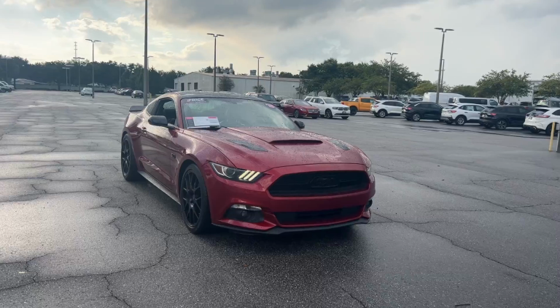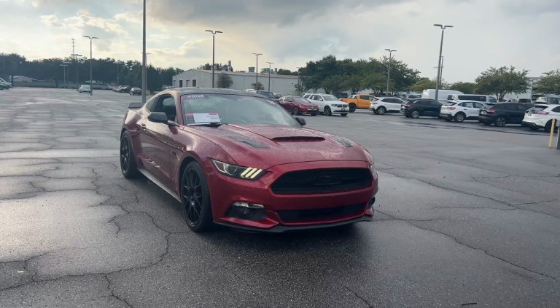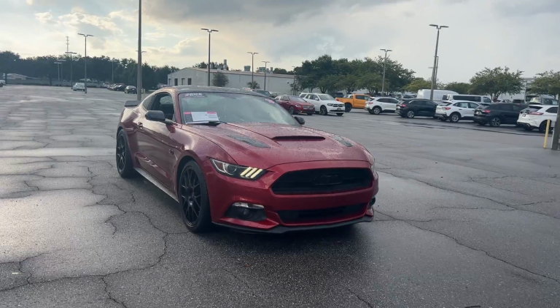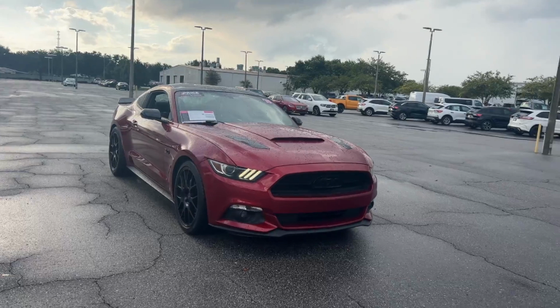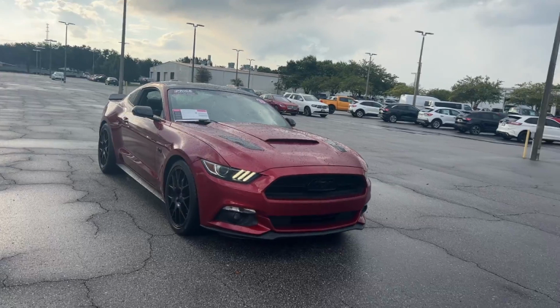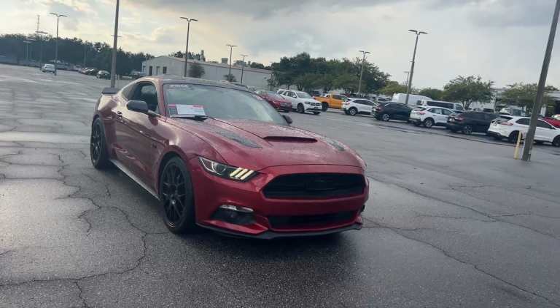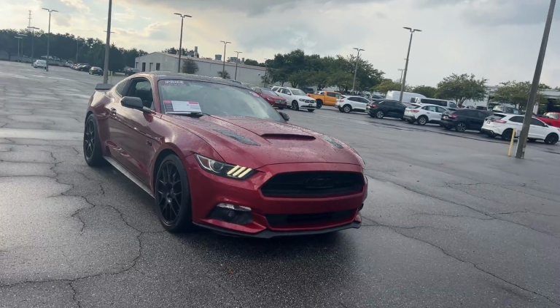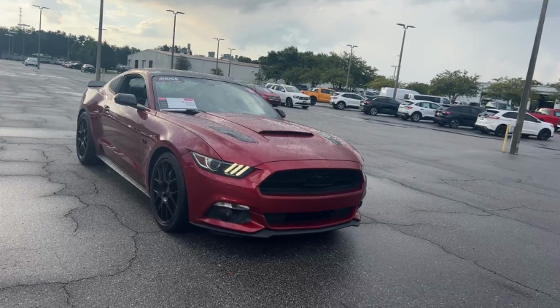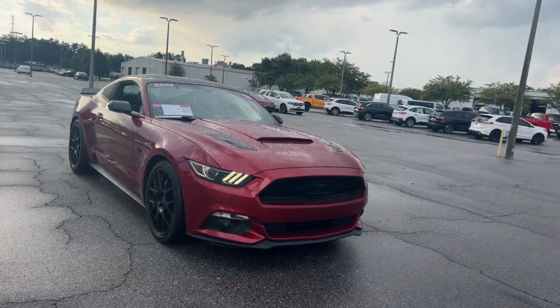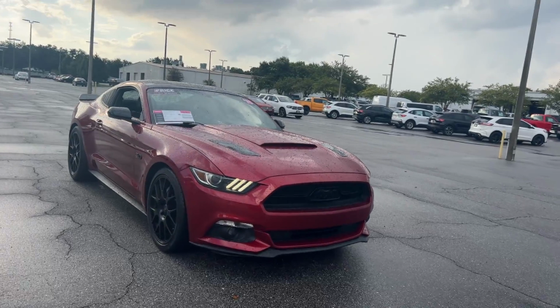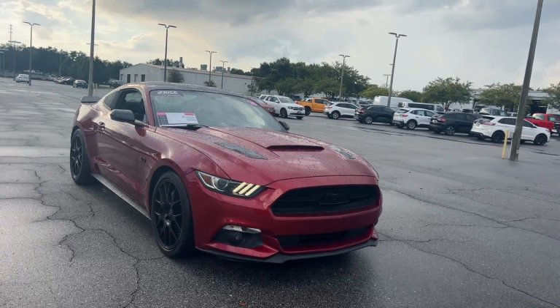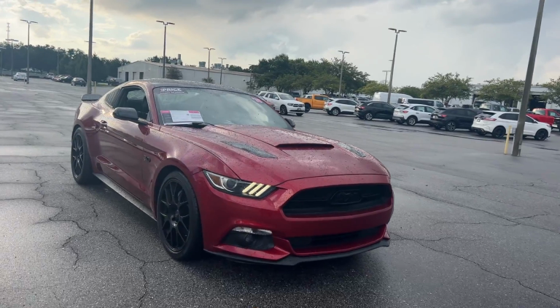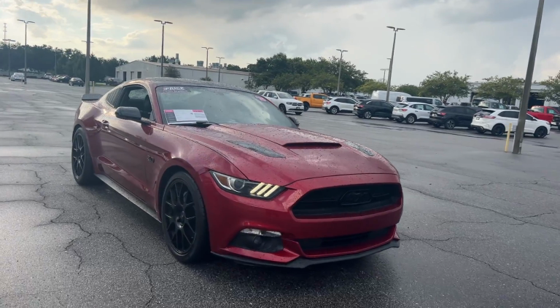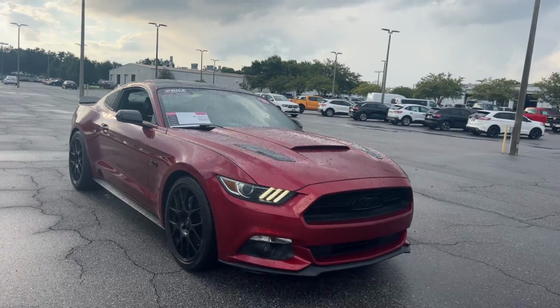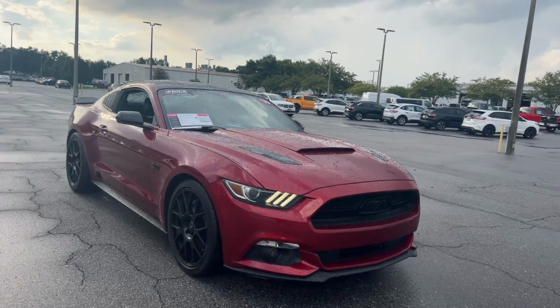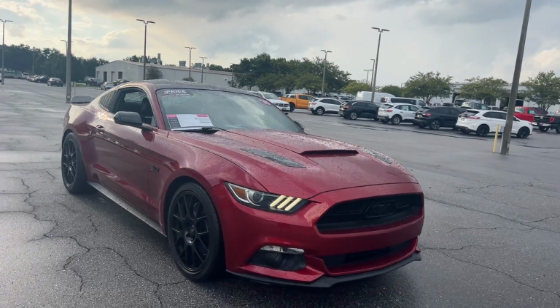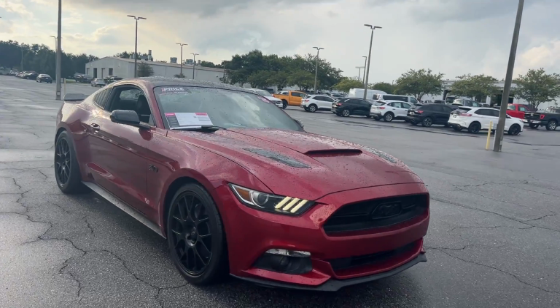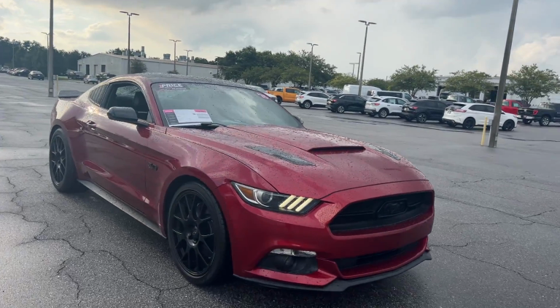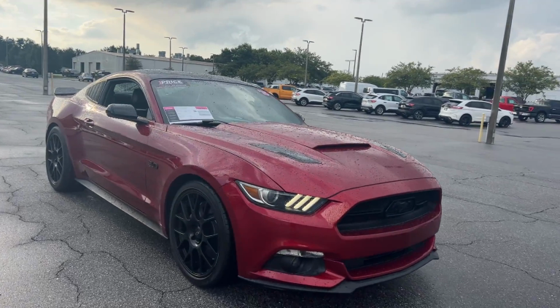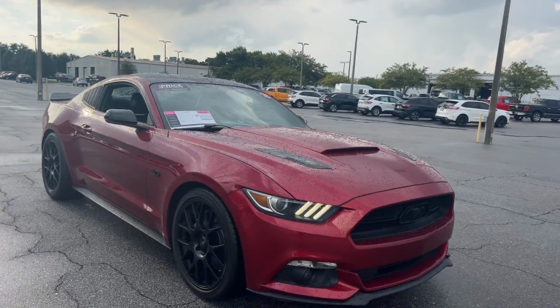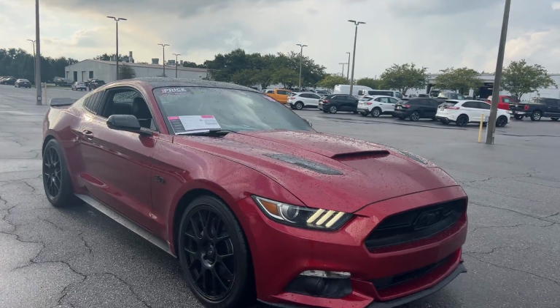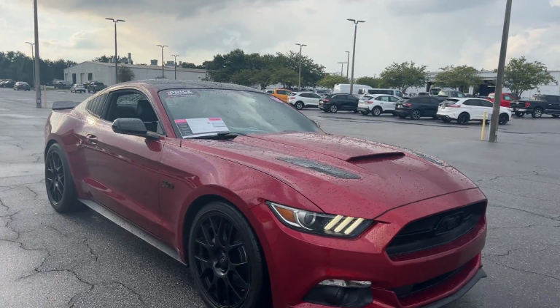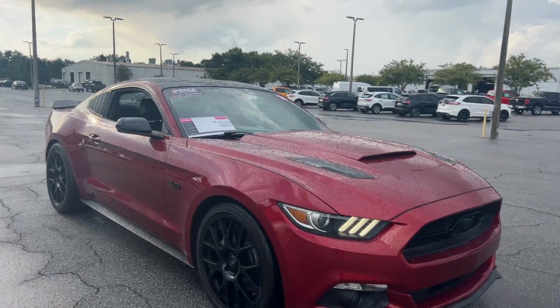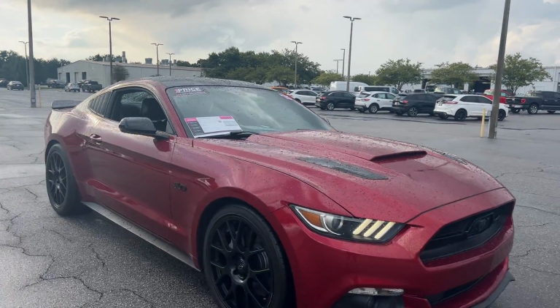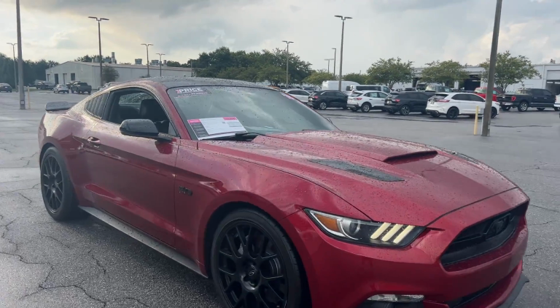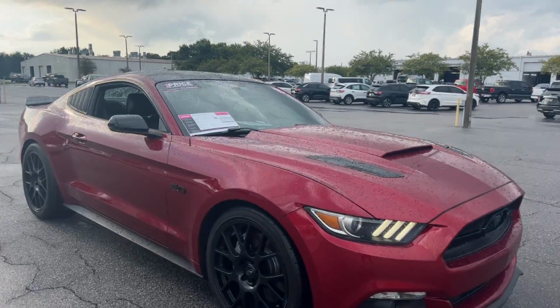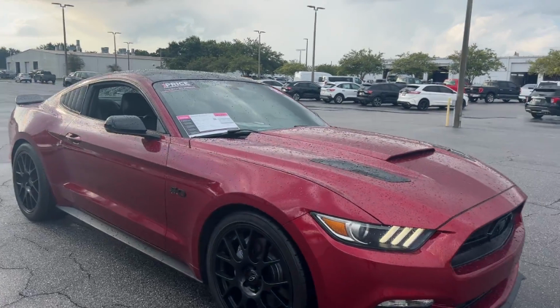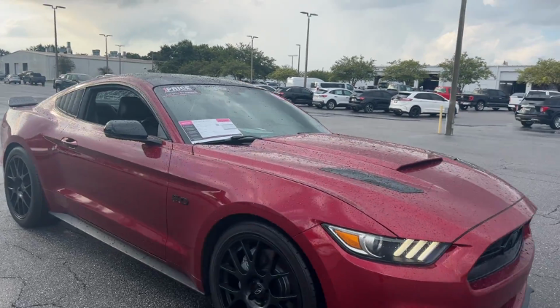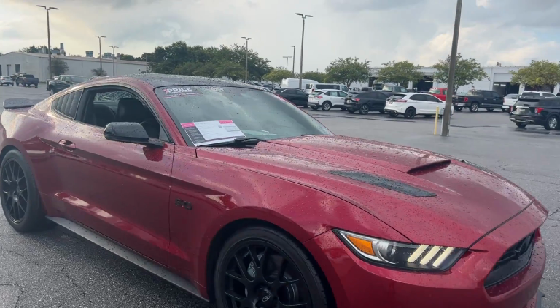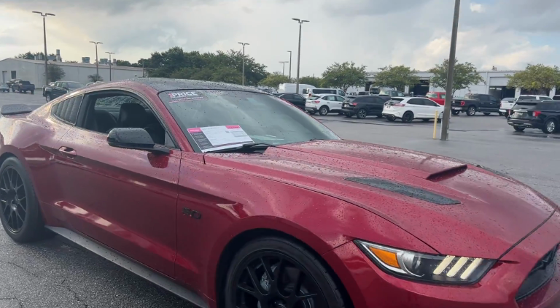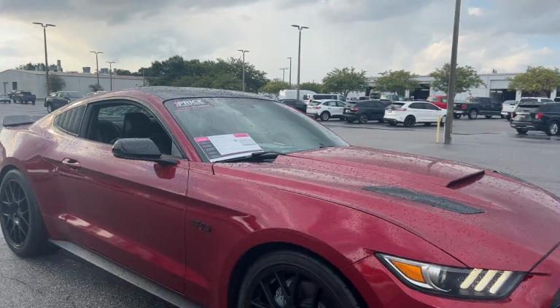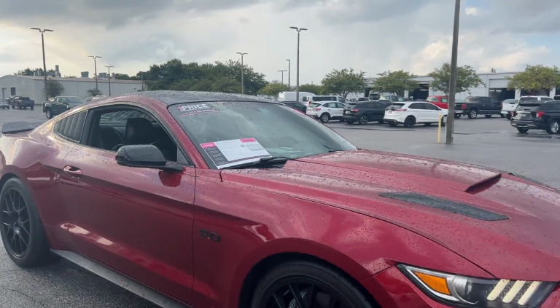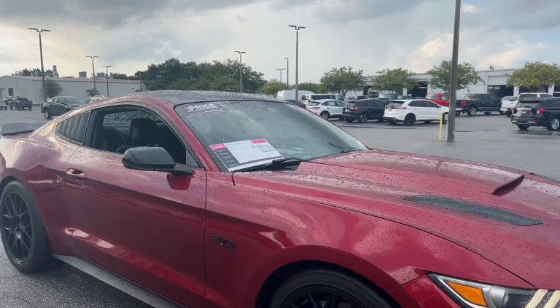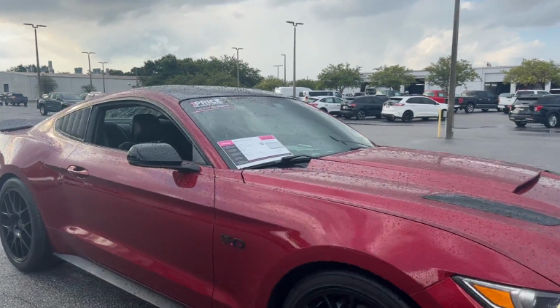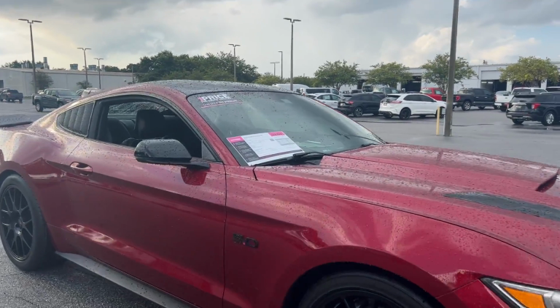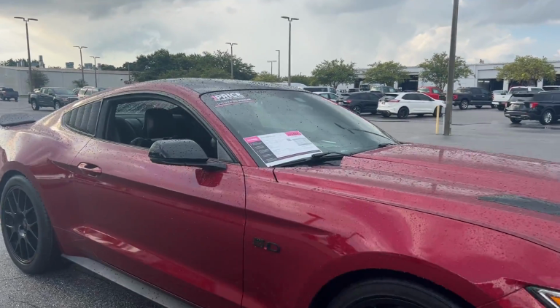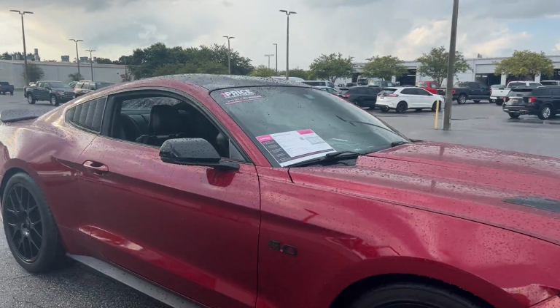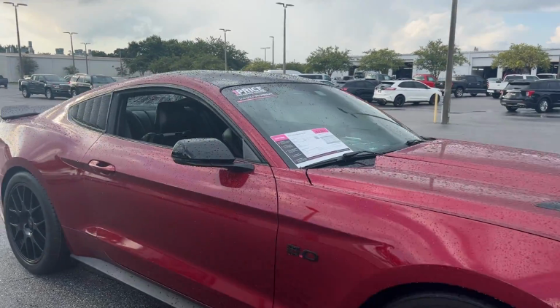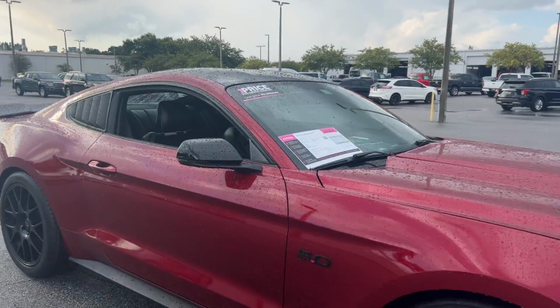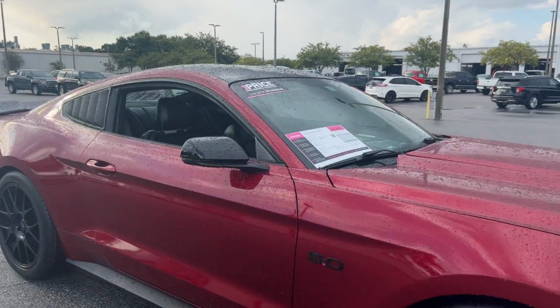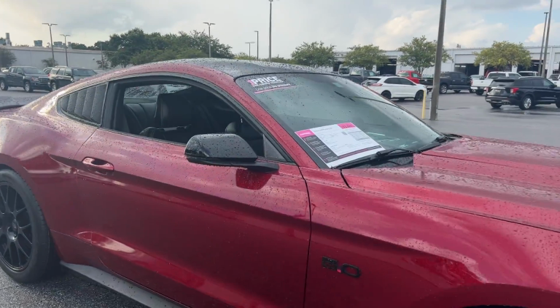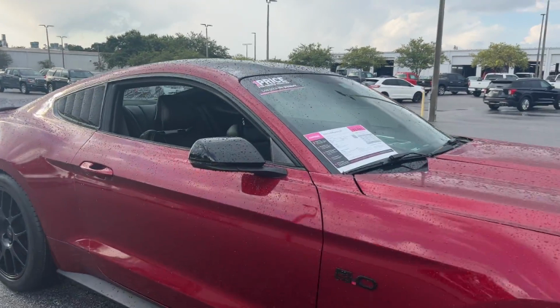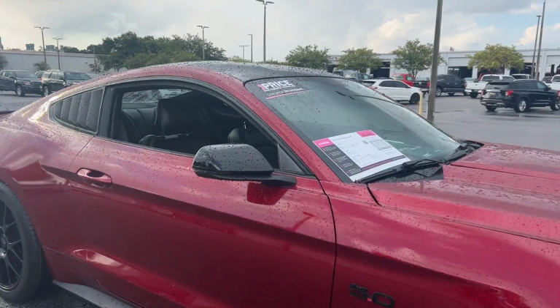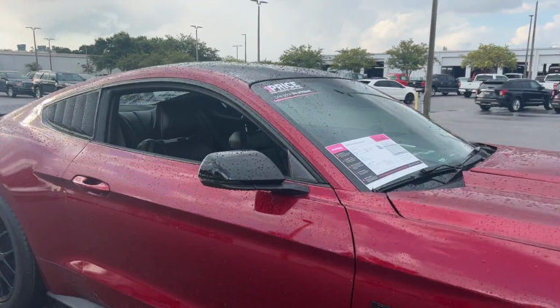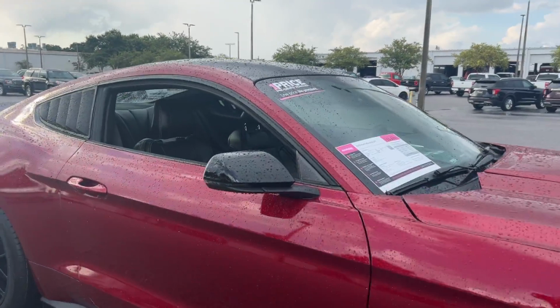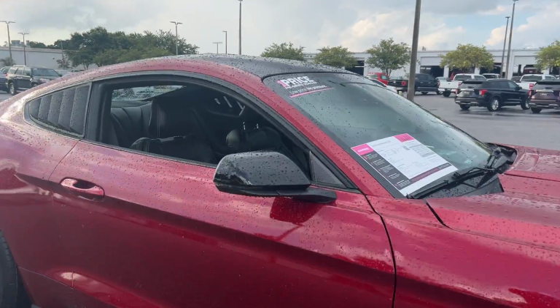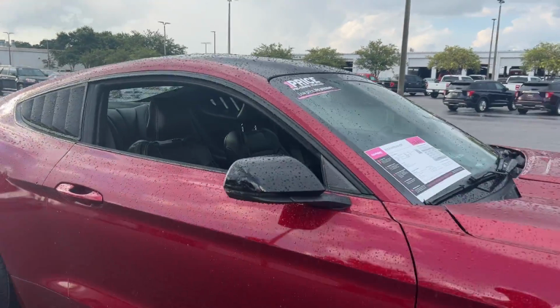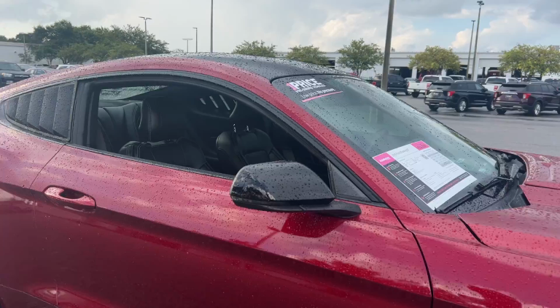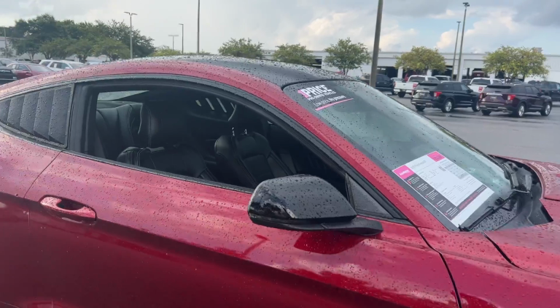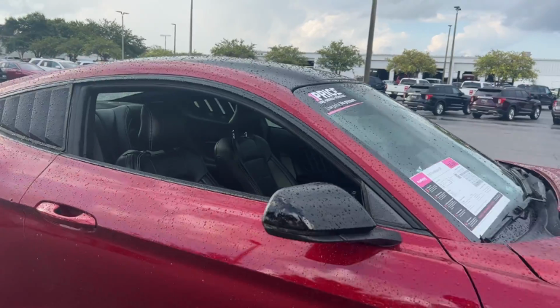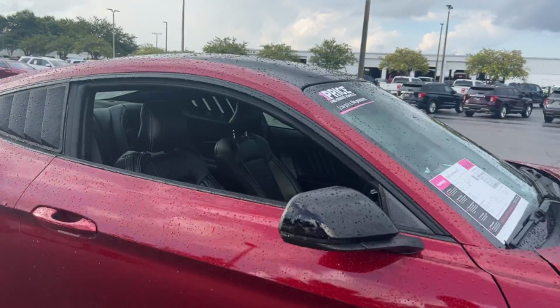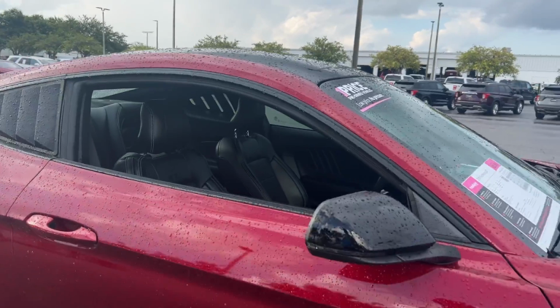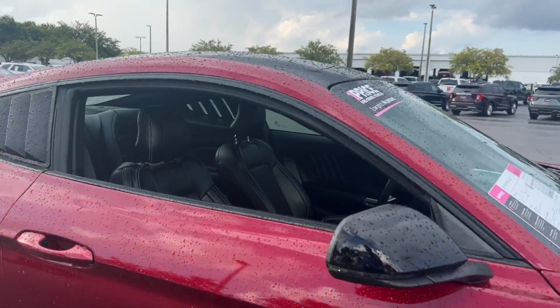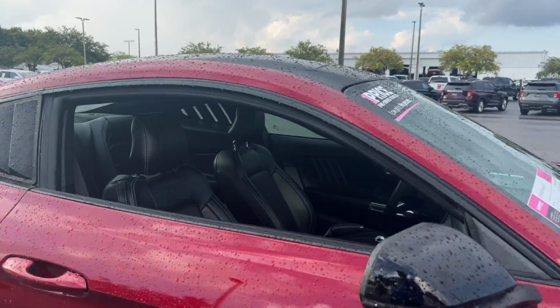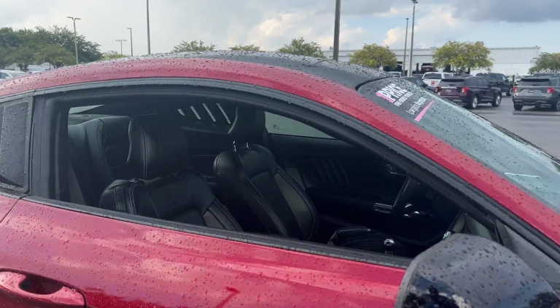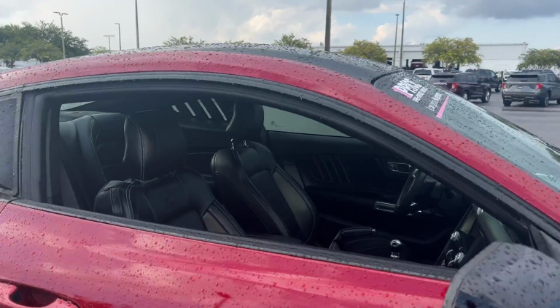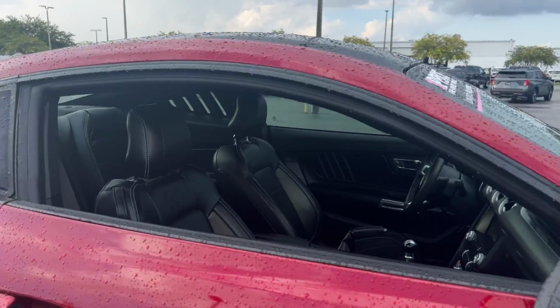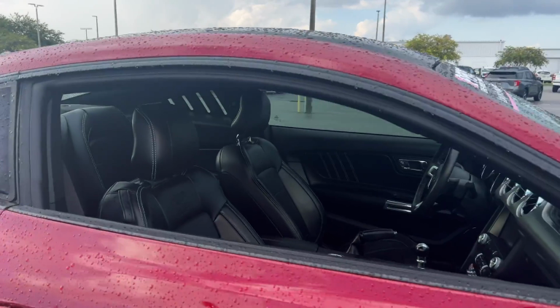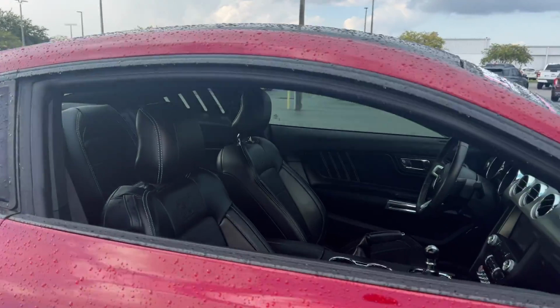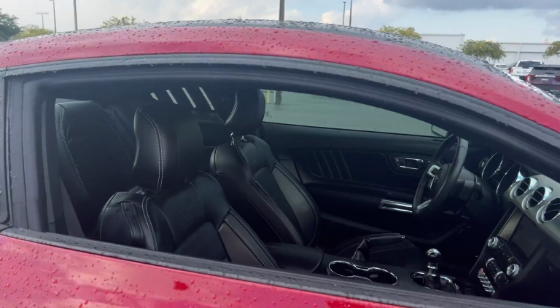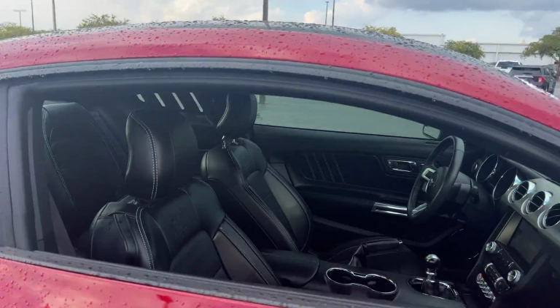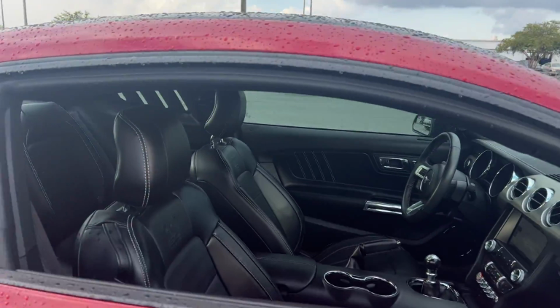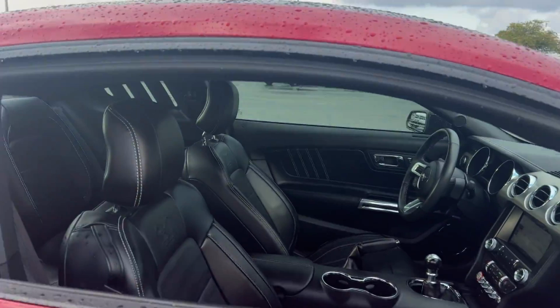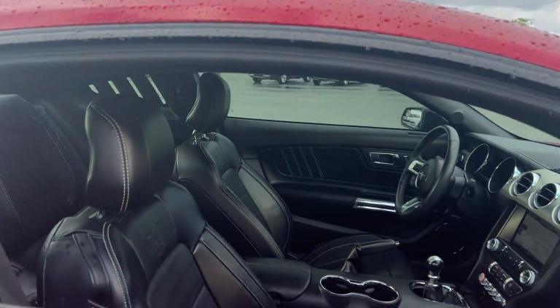This is a 2015 Mustang GT Coupe, red over black leather interior.